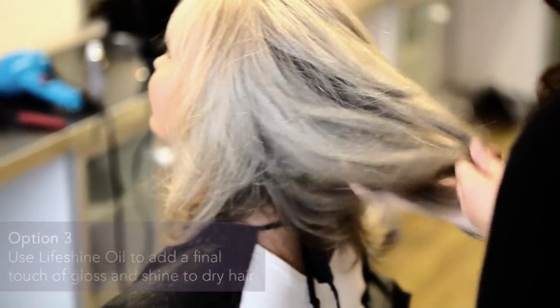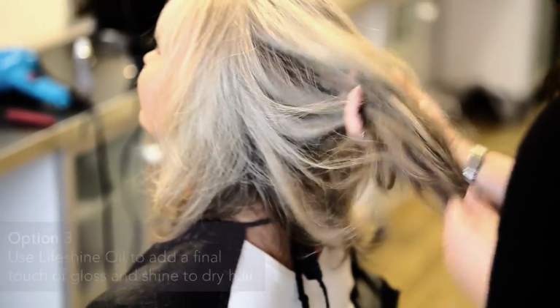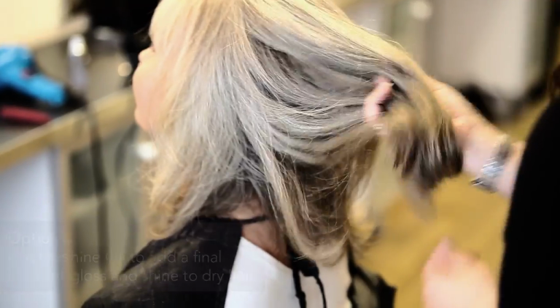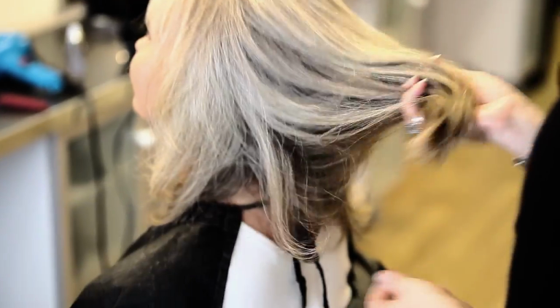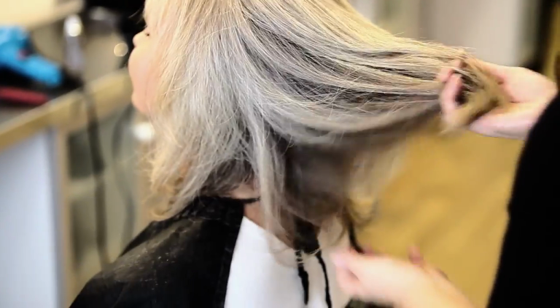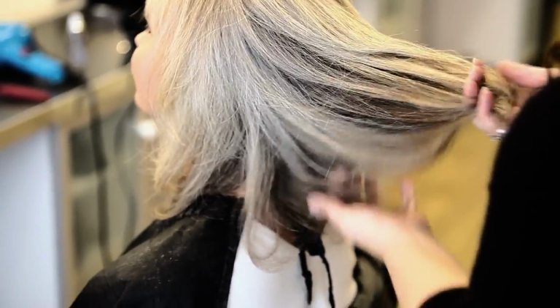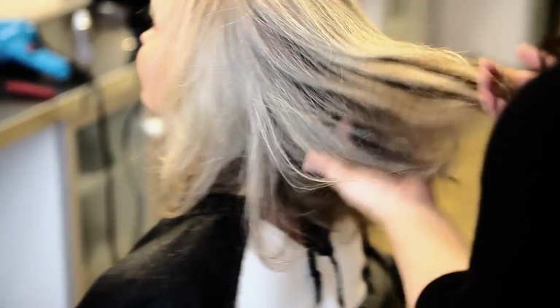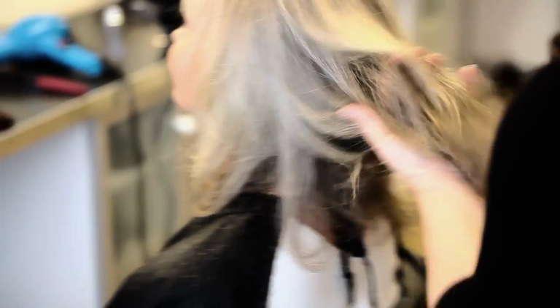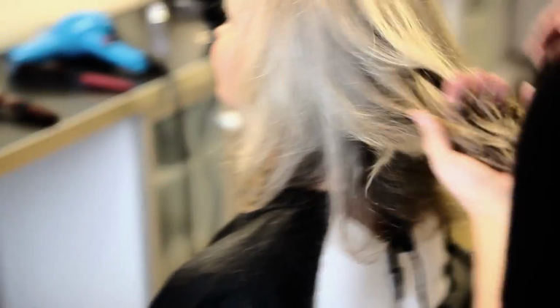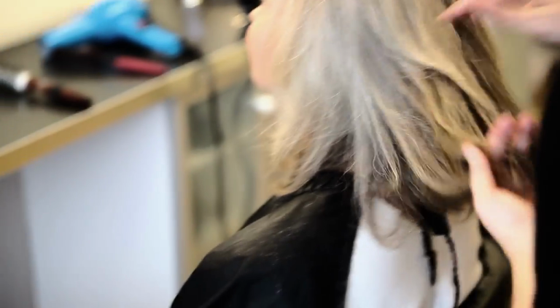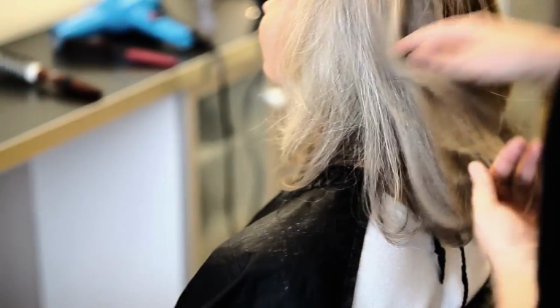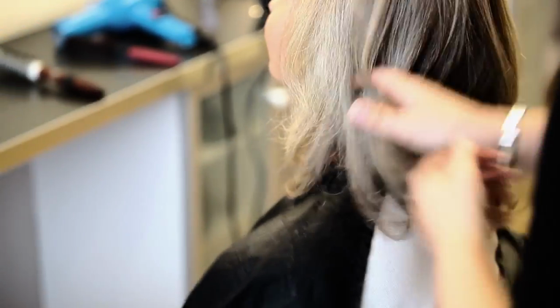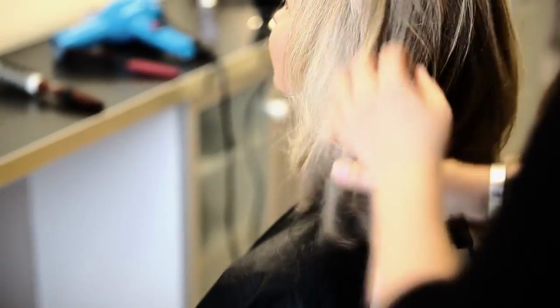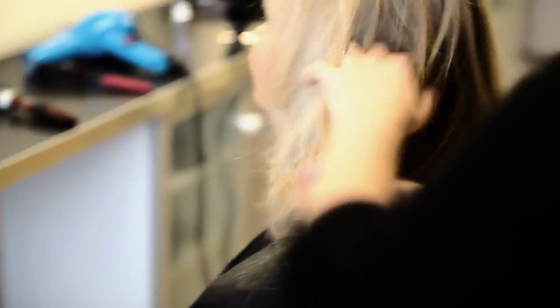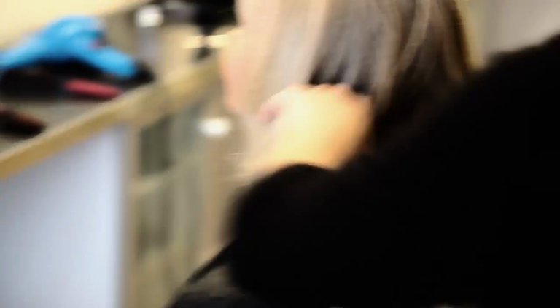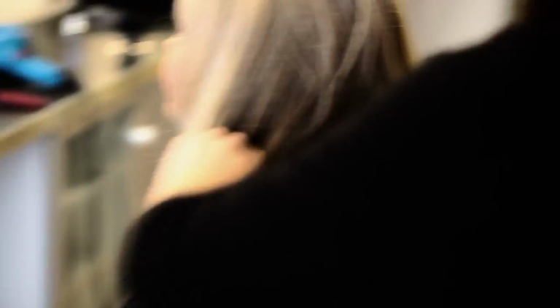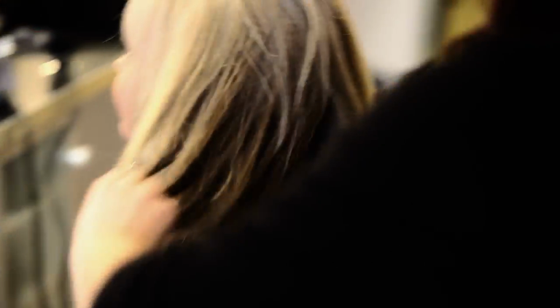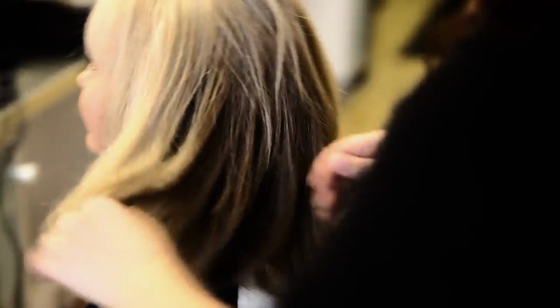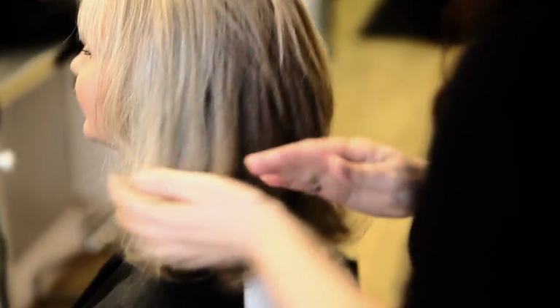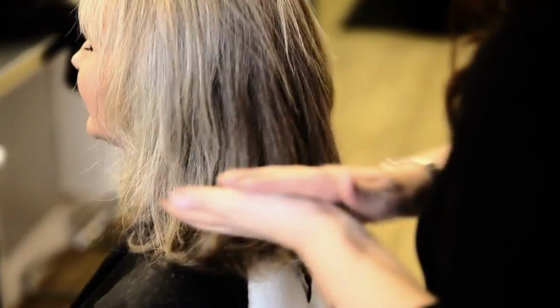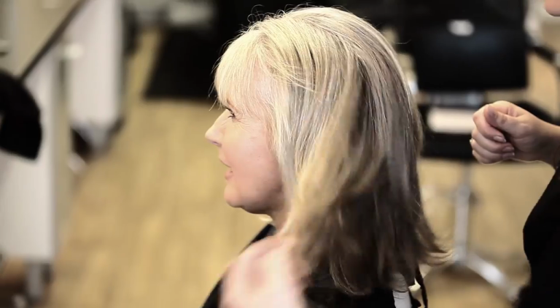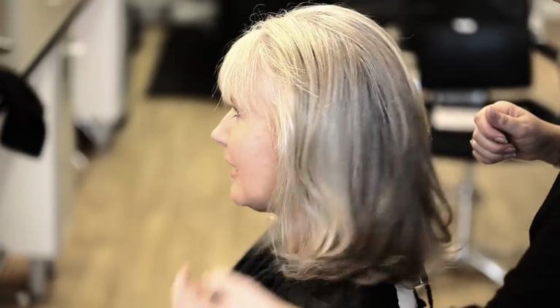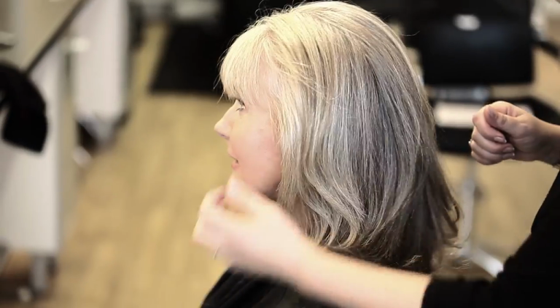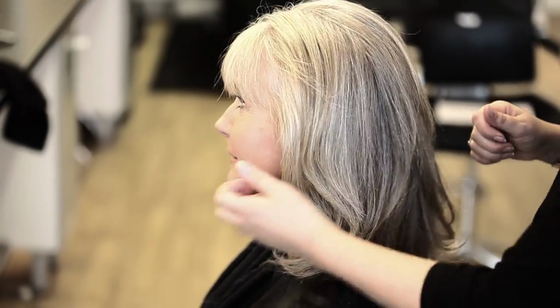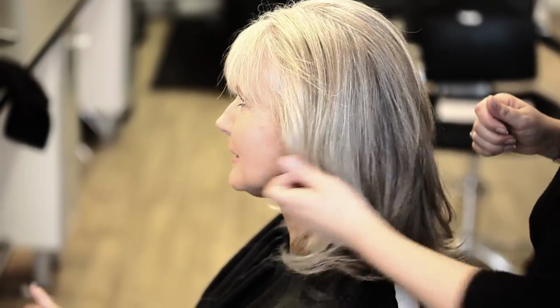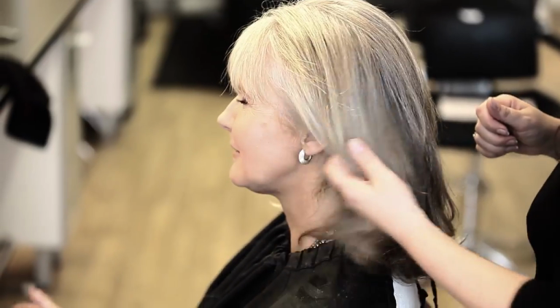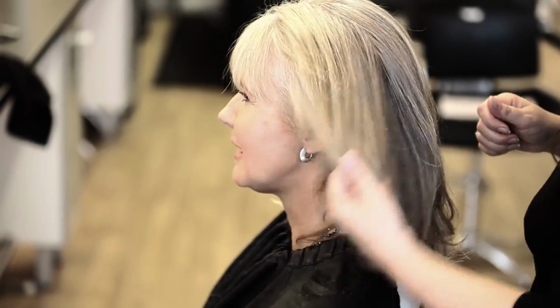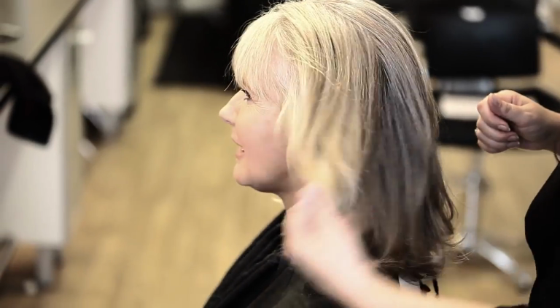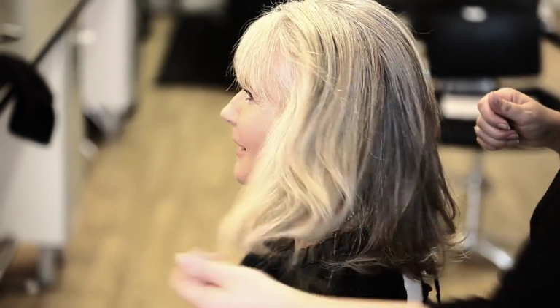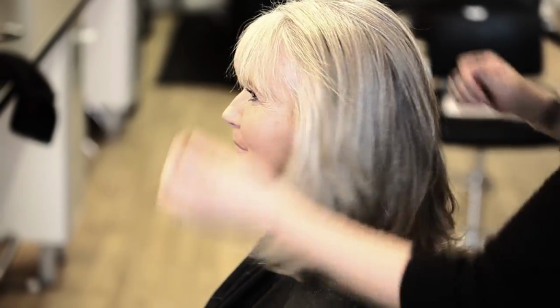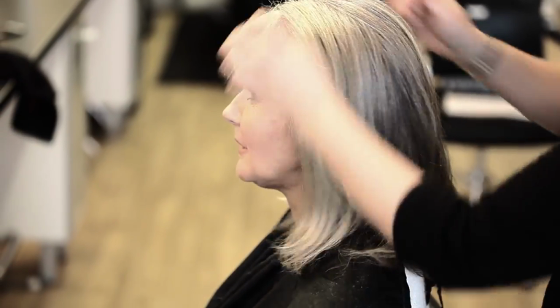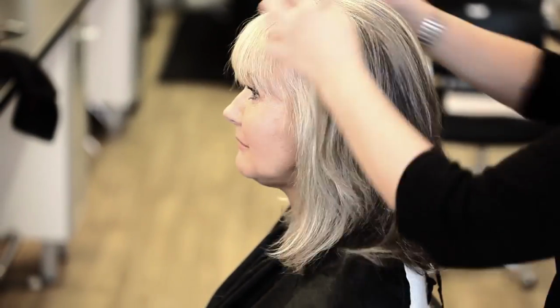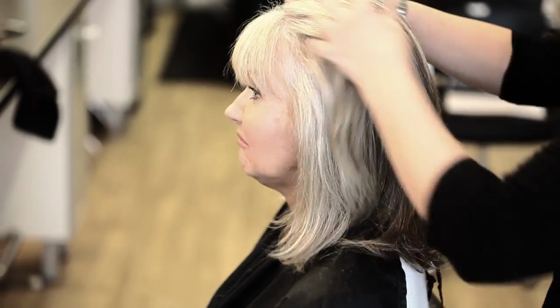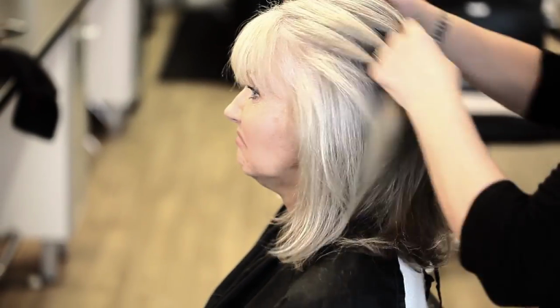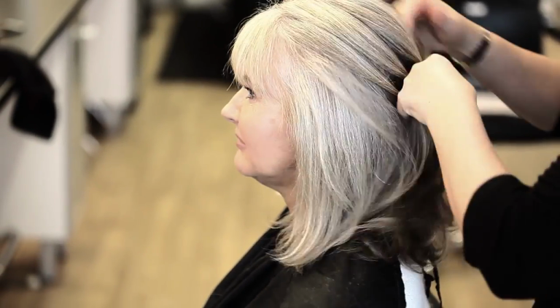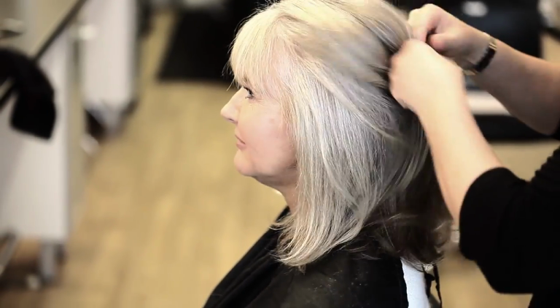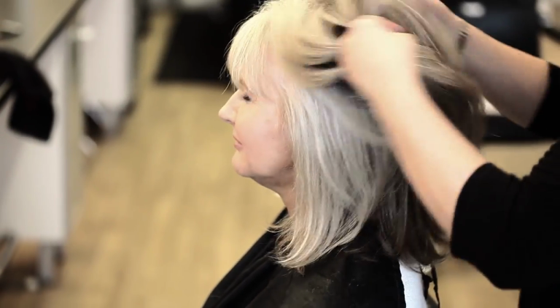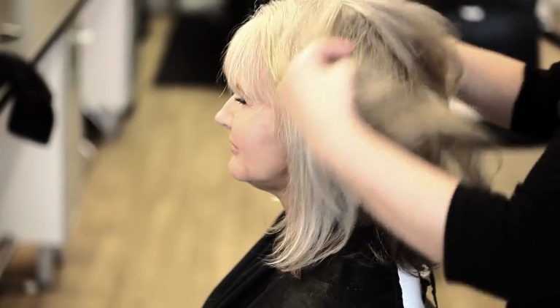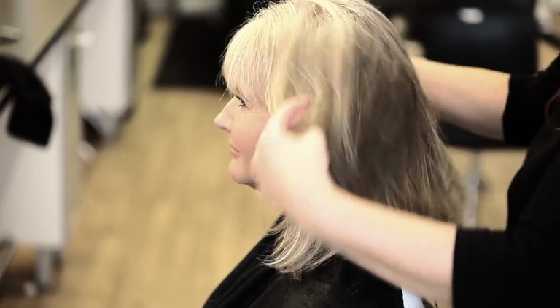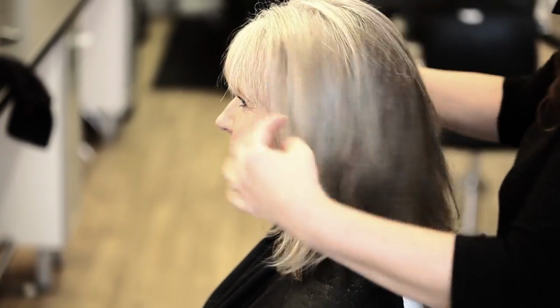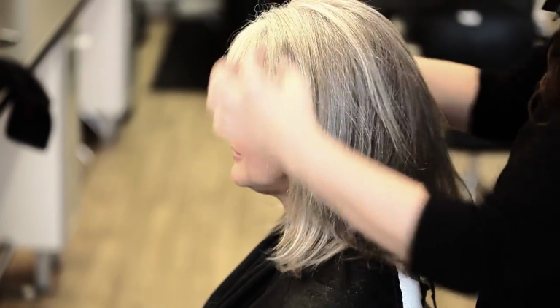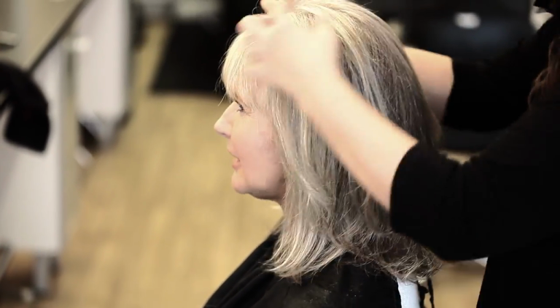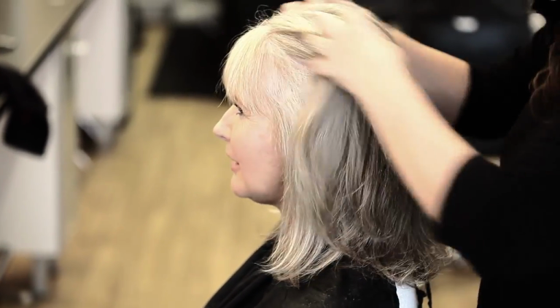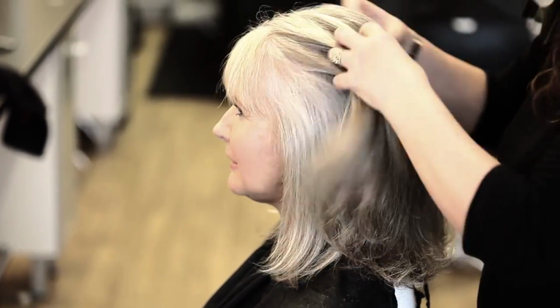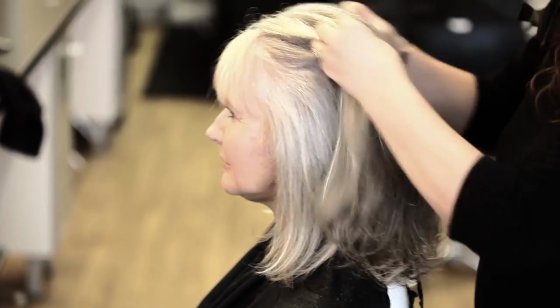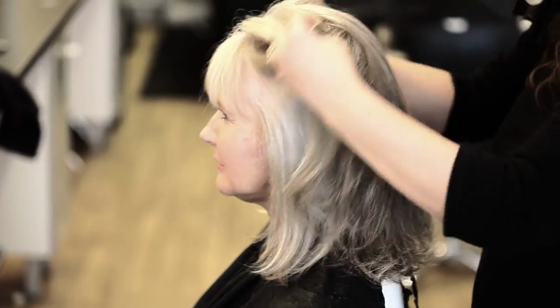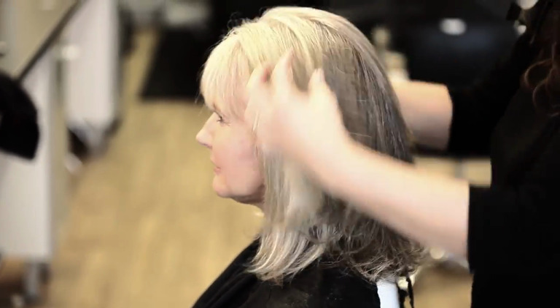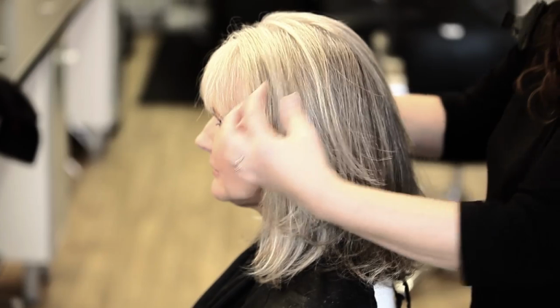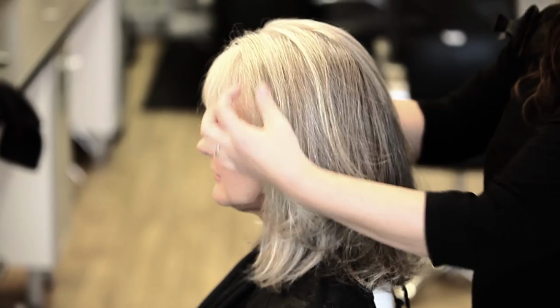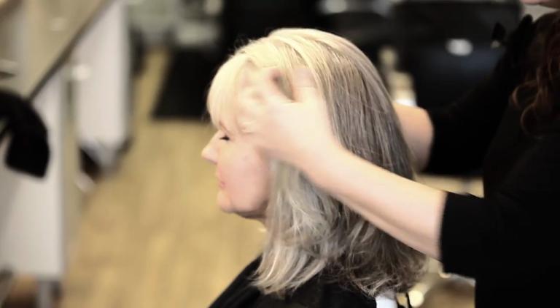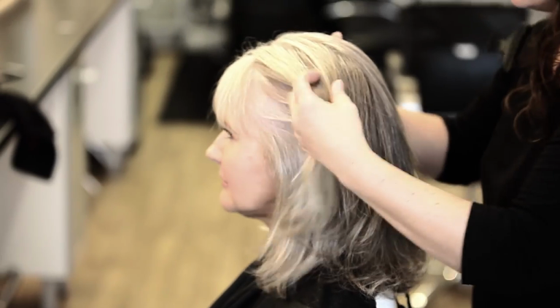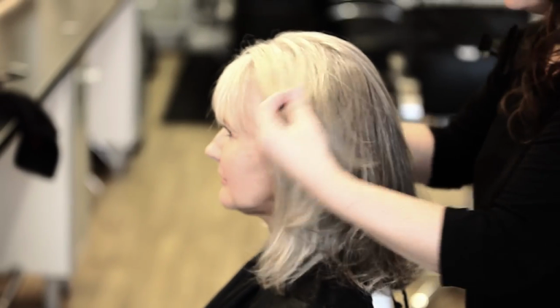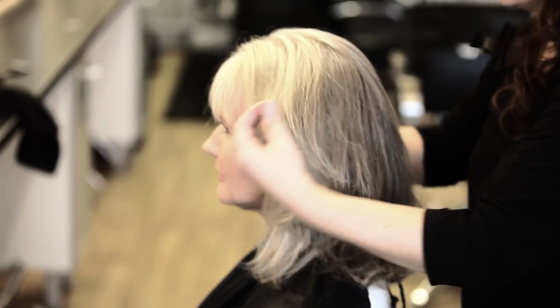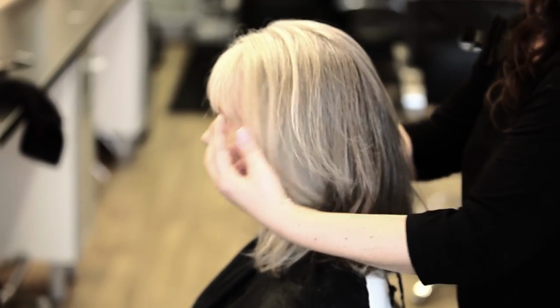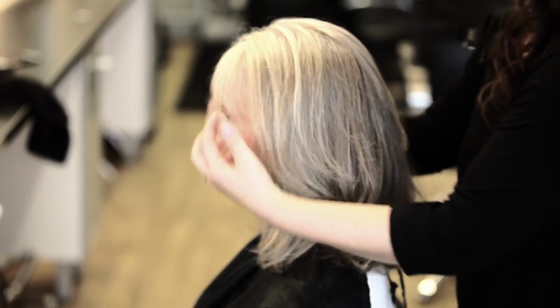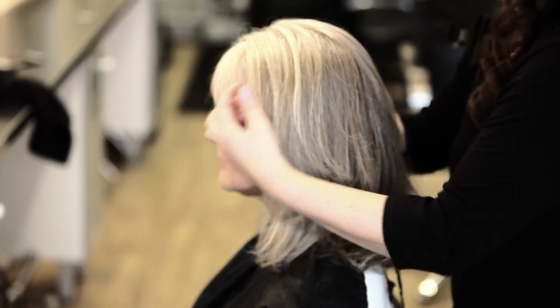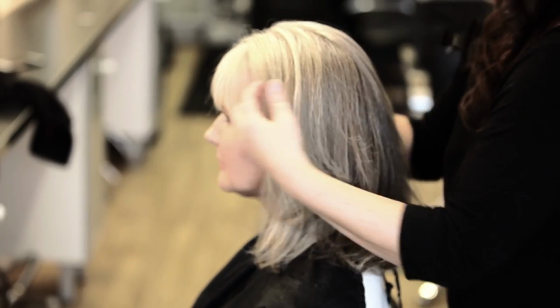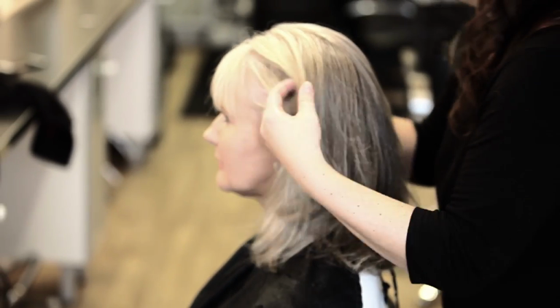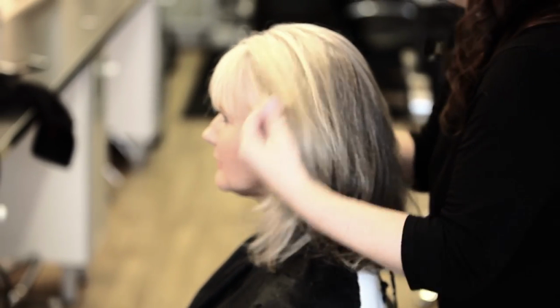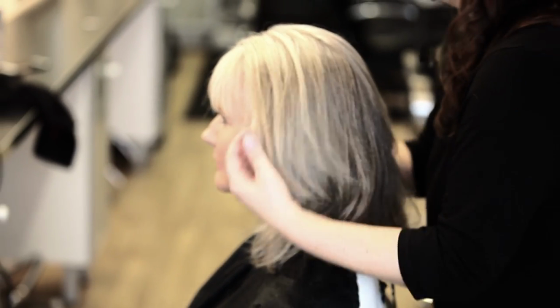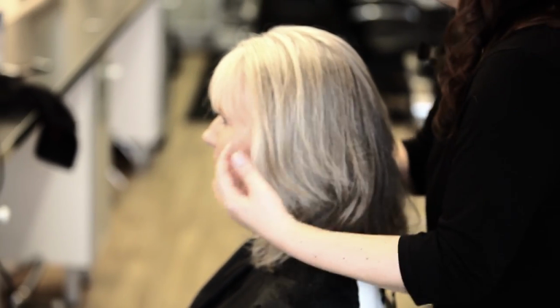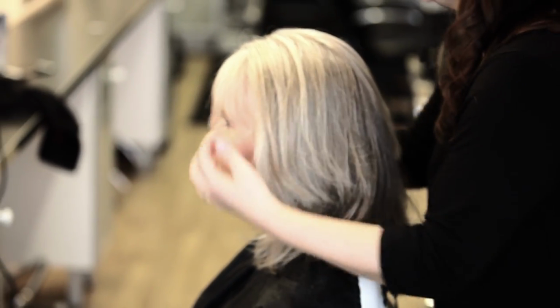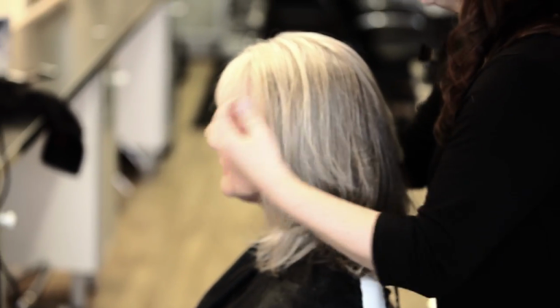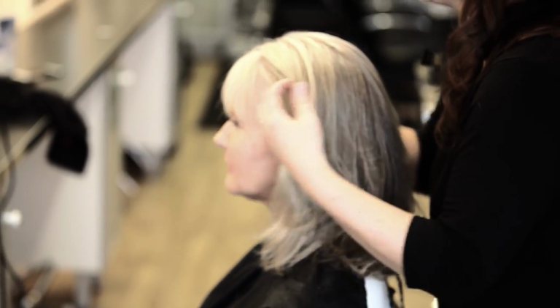As you can see, although Michelle's grey hair has got warmer tones, you can see her hair is super bright, glossy and shiny.